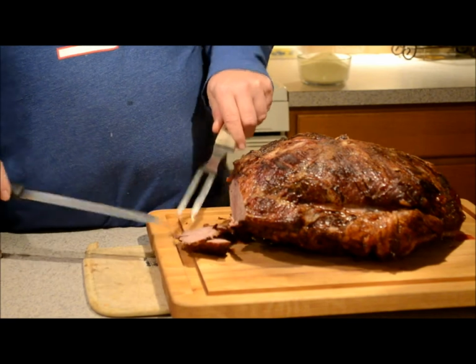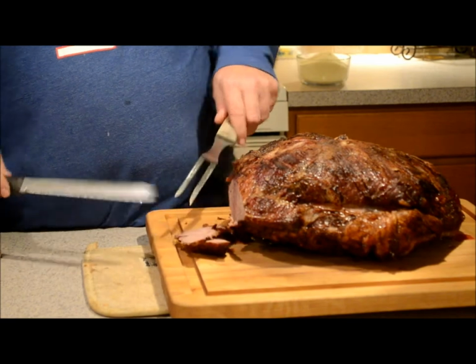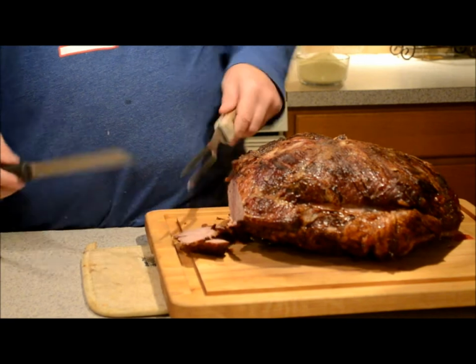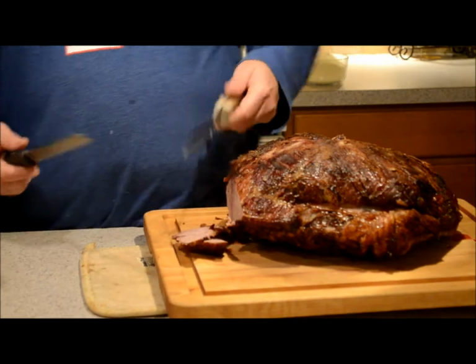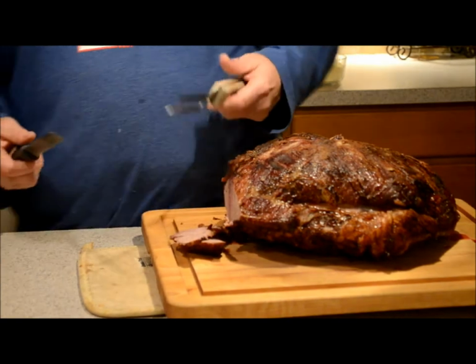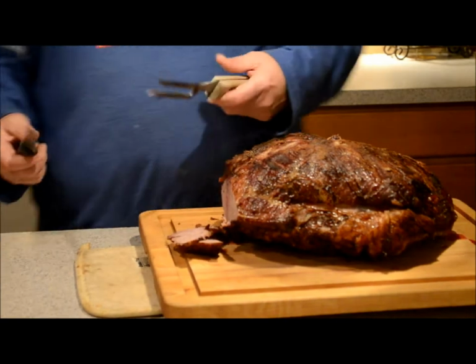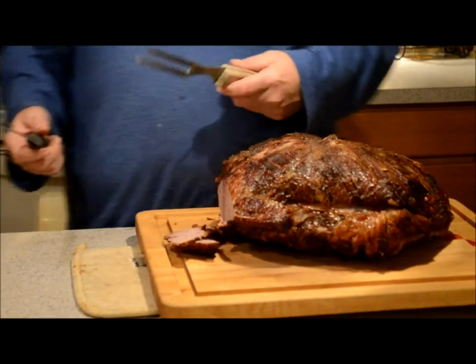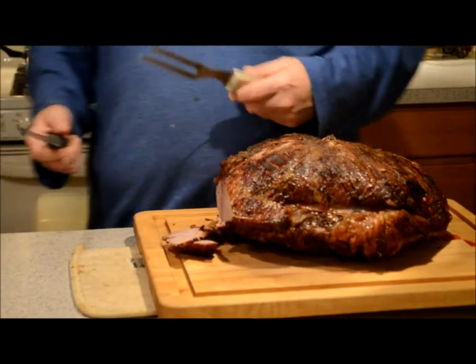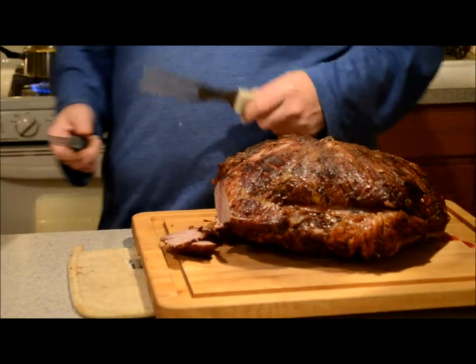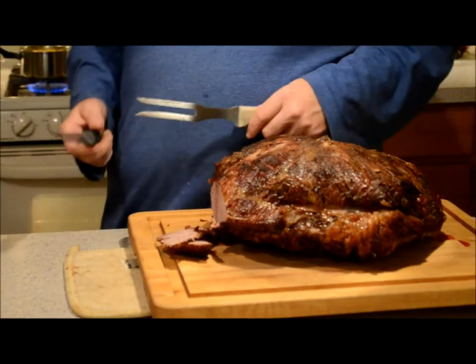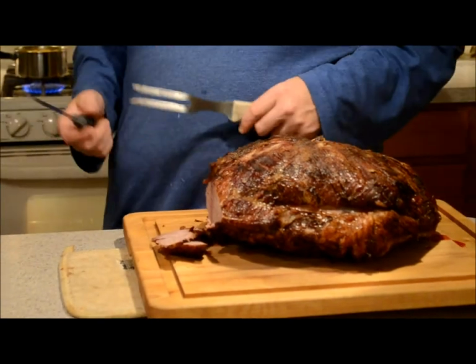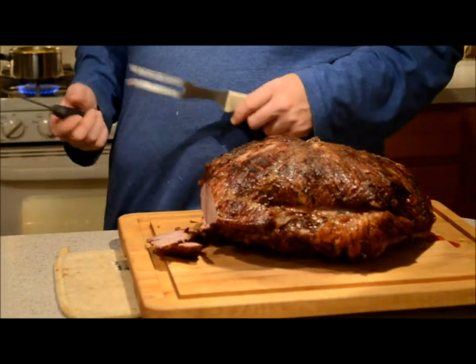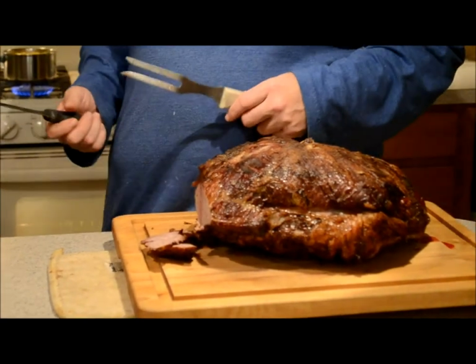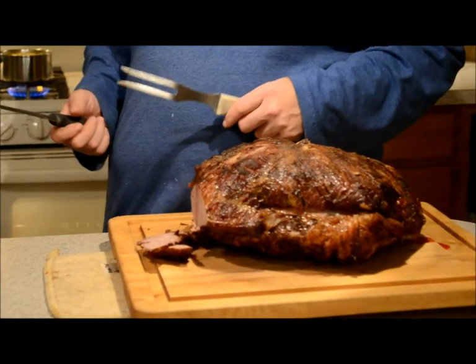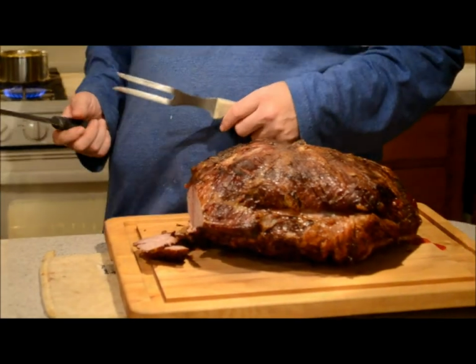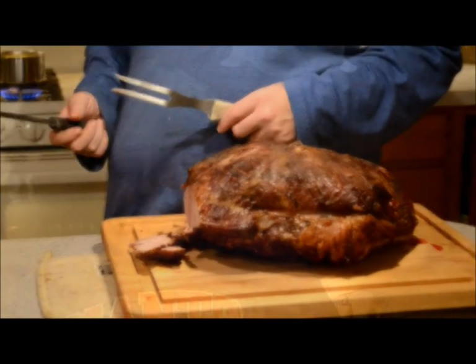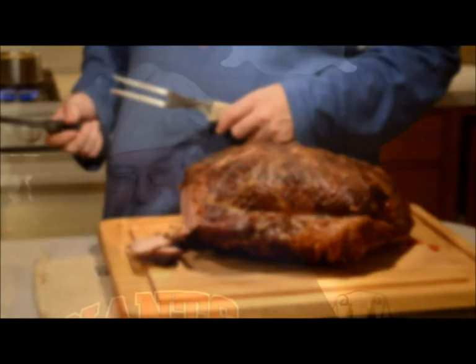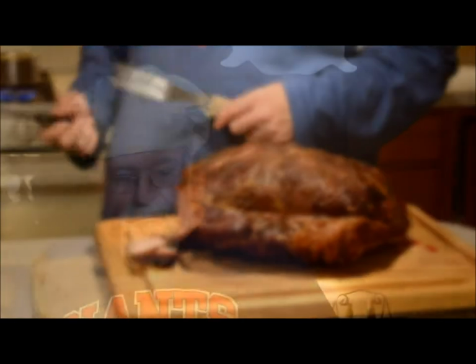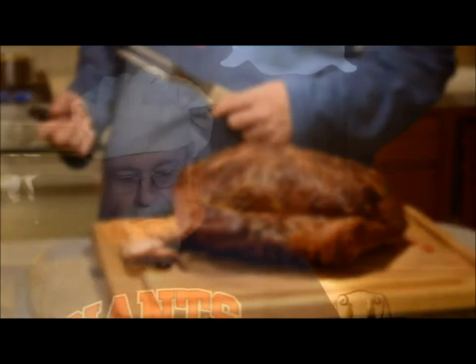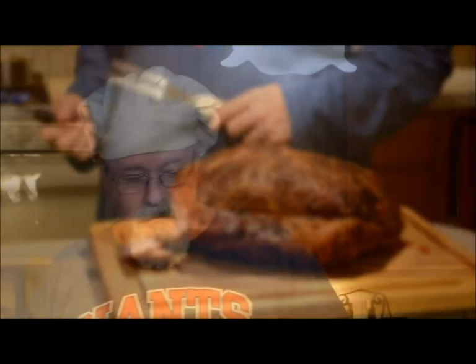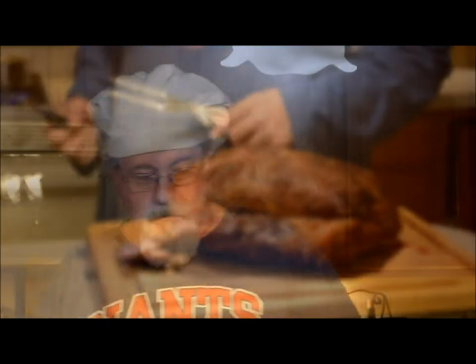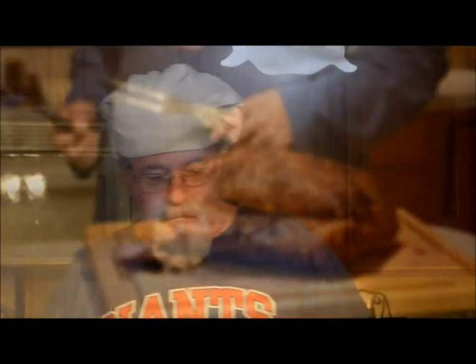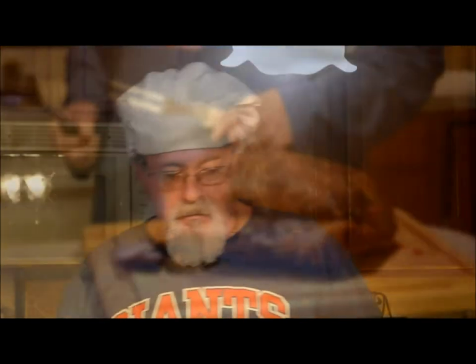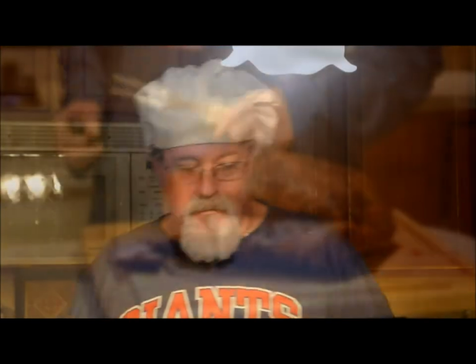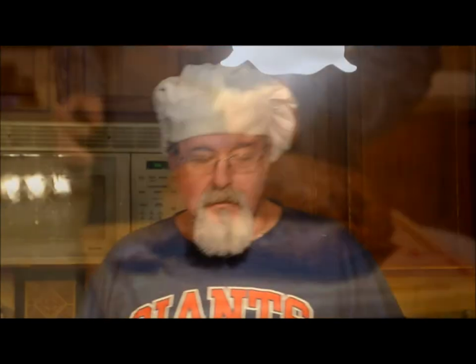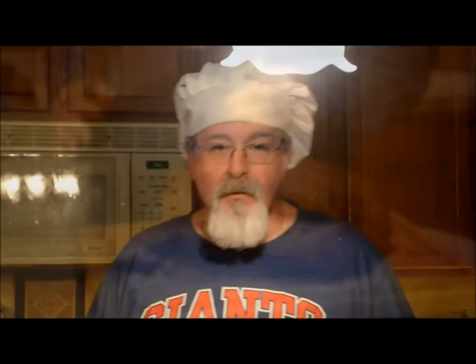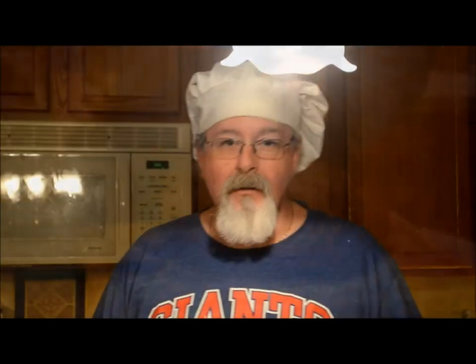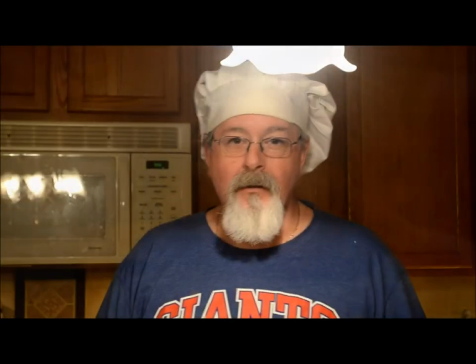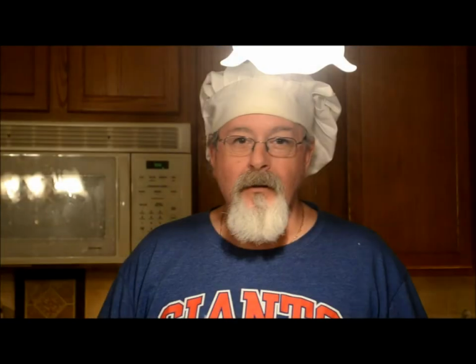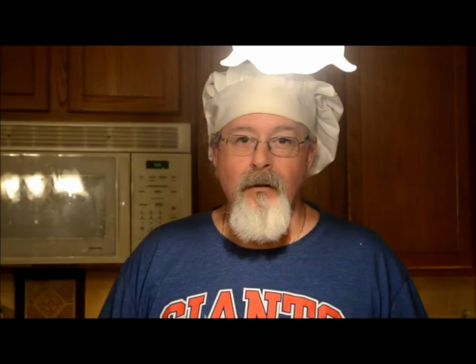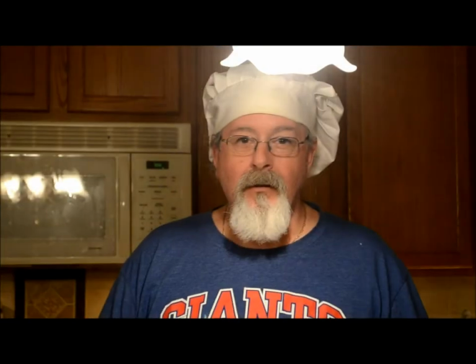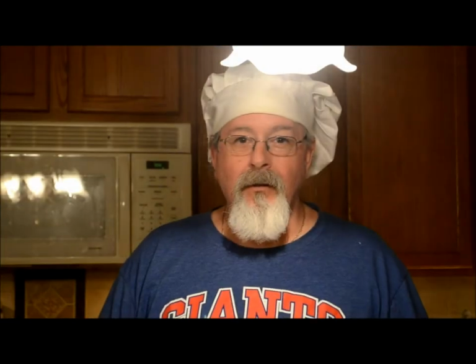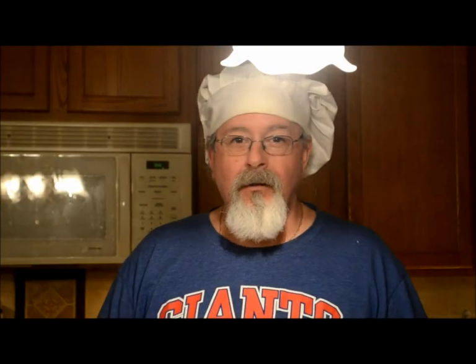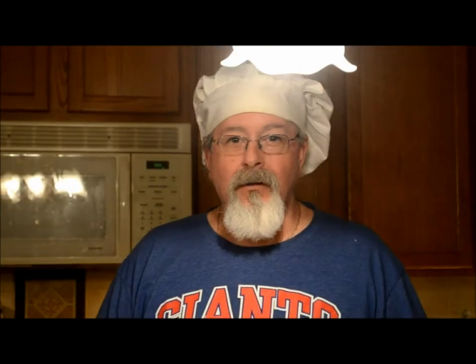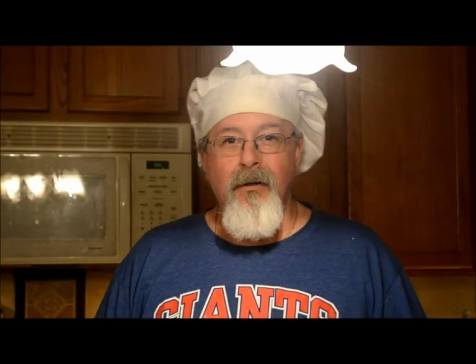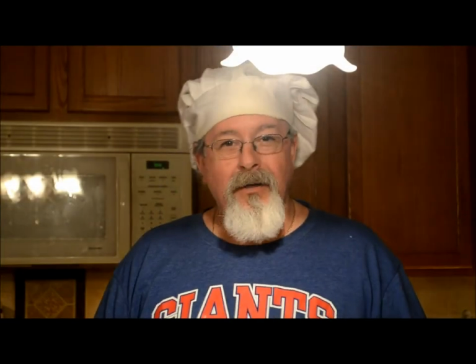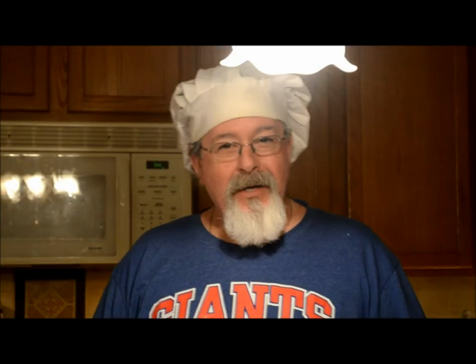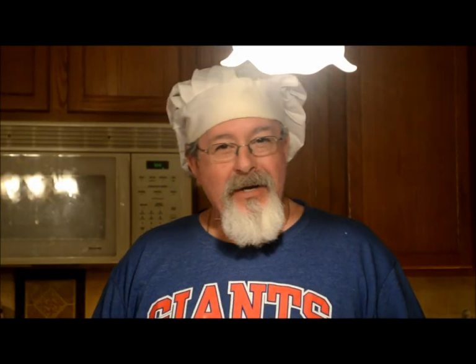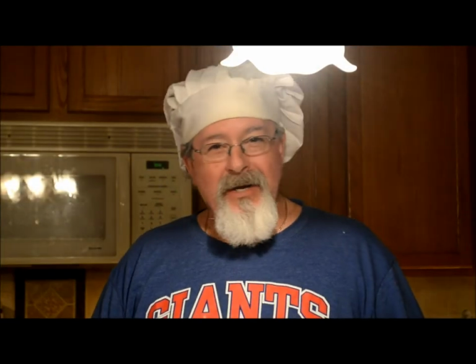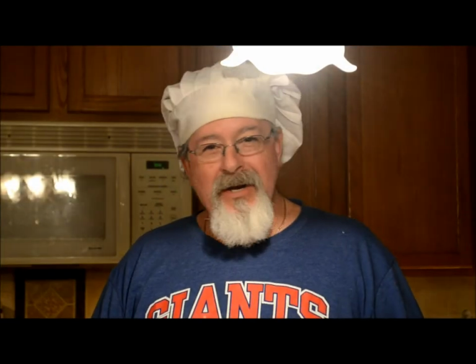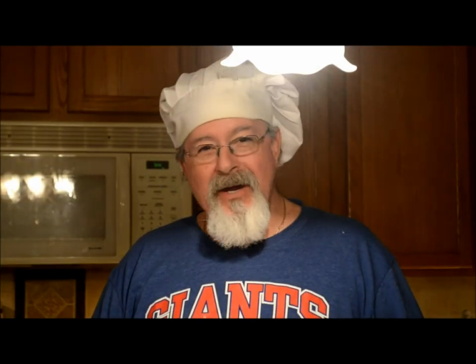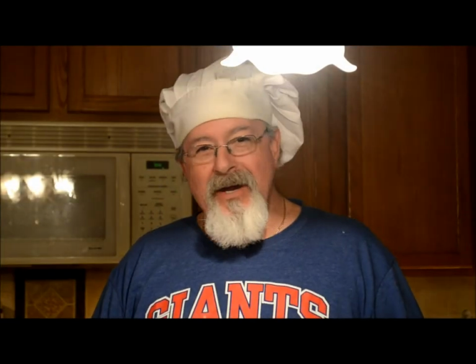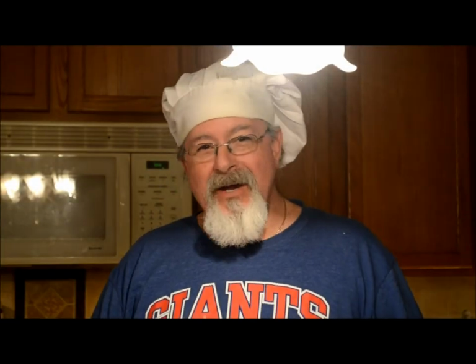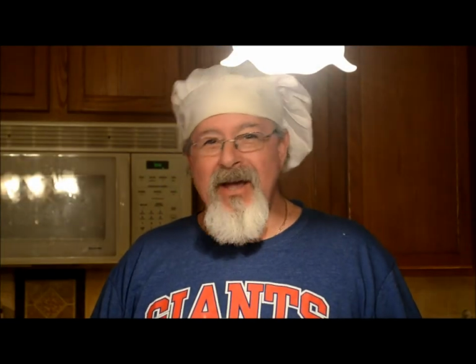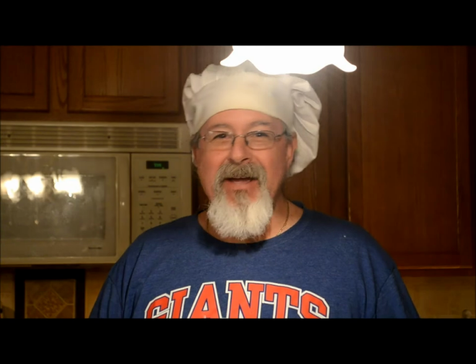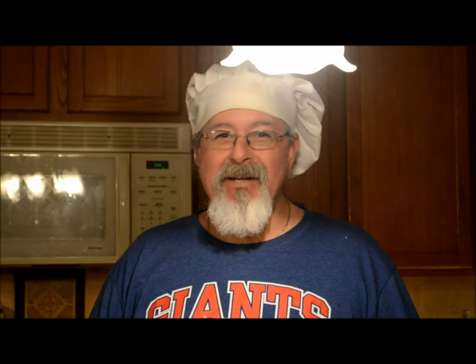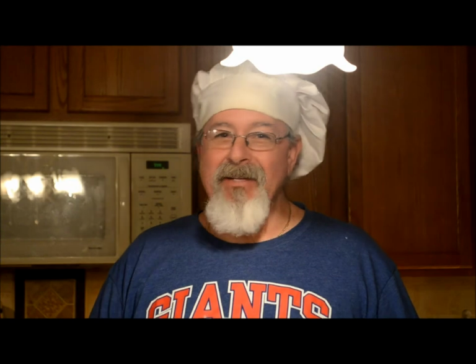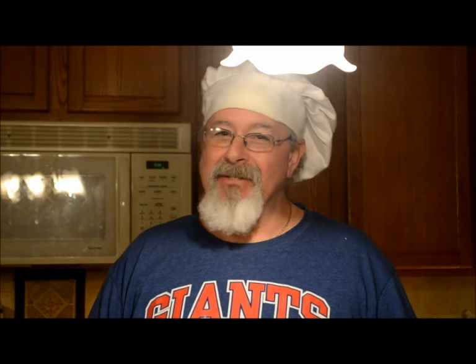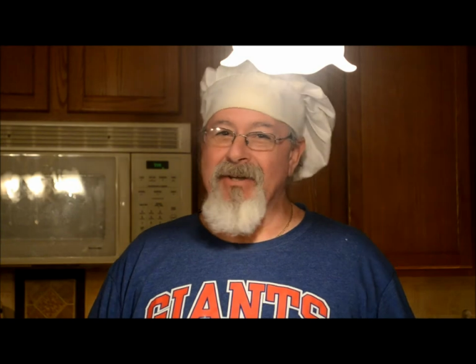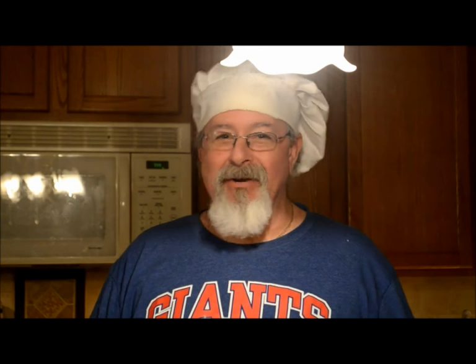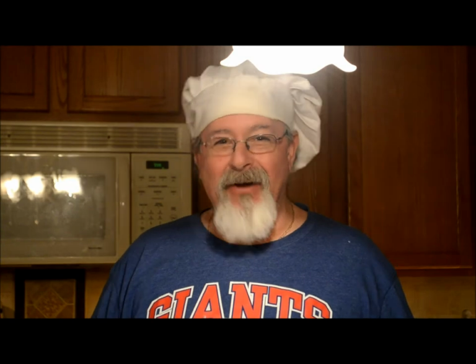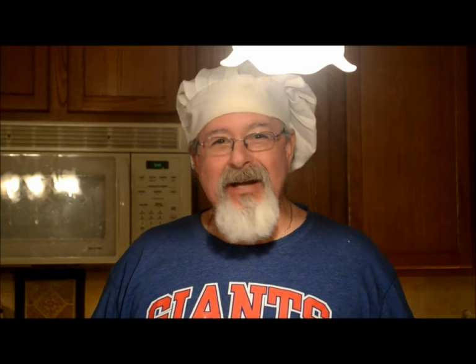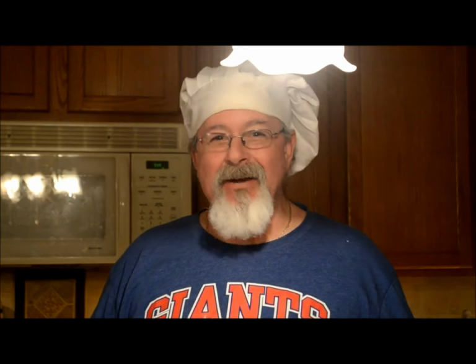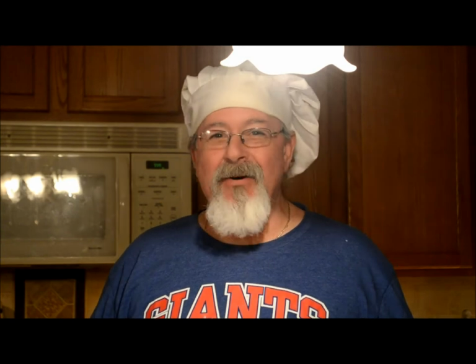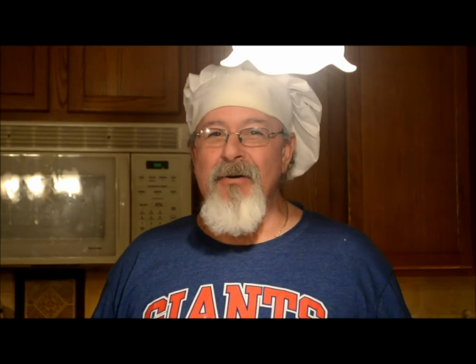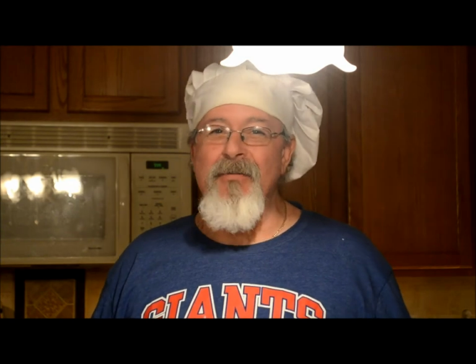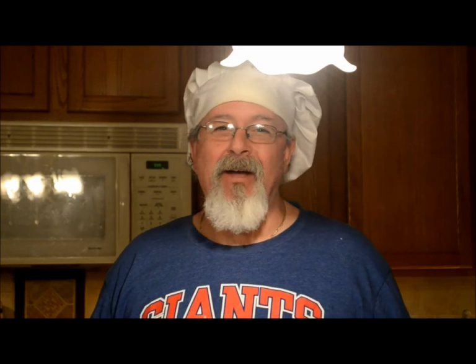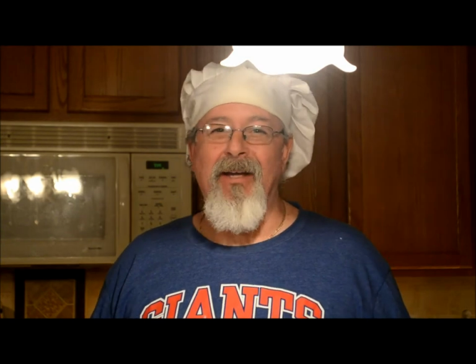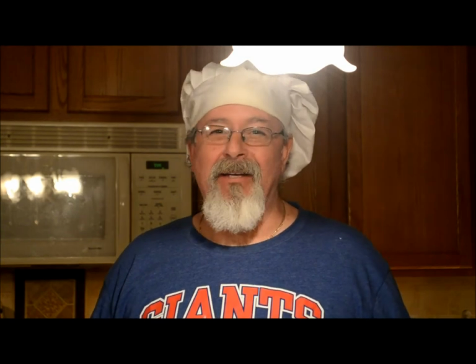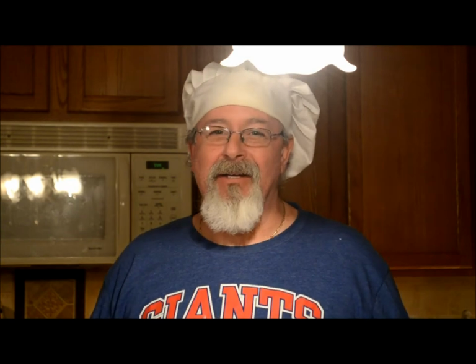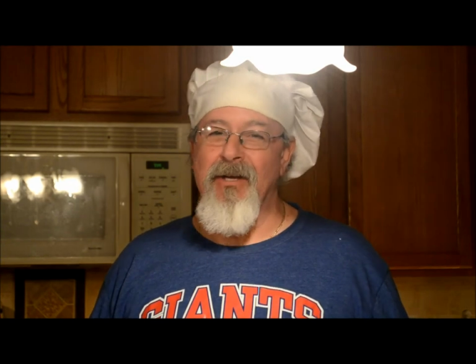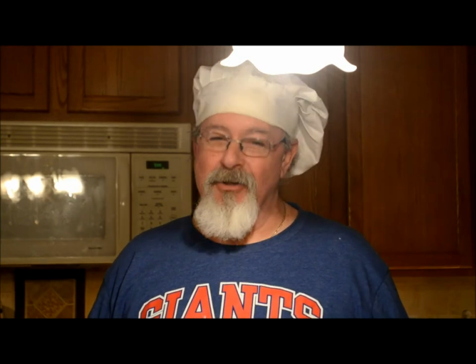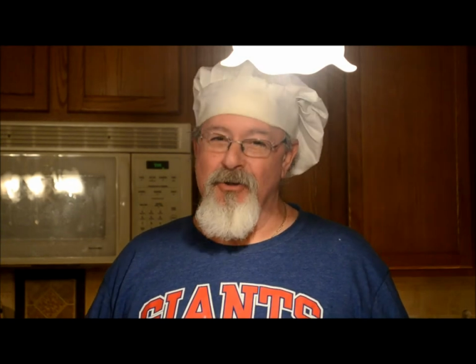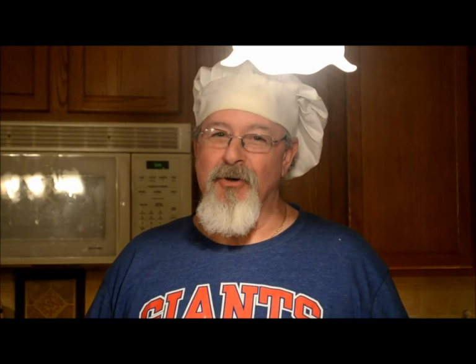Tonight we're serving it with mashed potatoes and corn. This is the Grey Gourmet — enjoy.